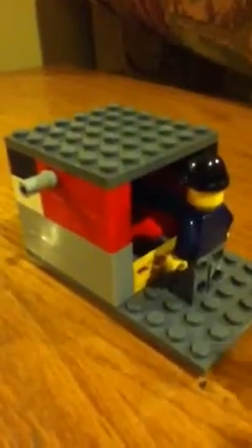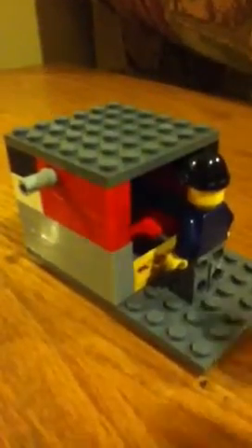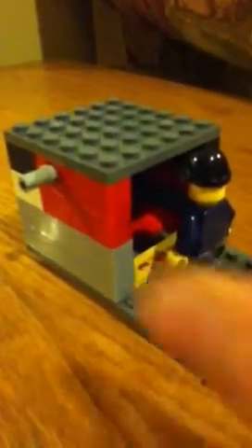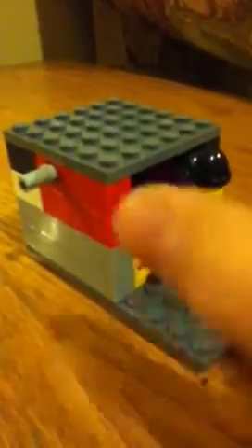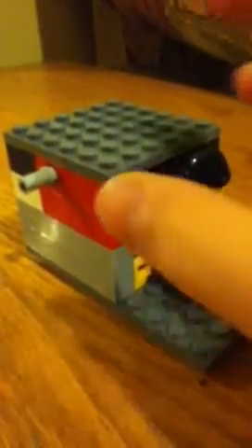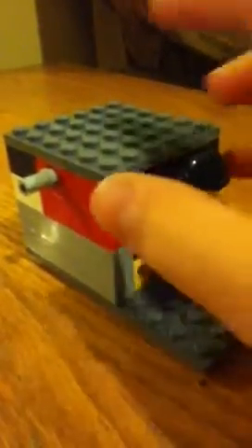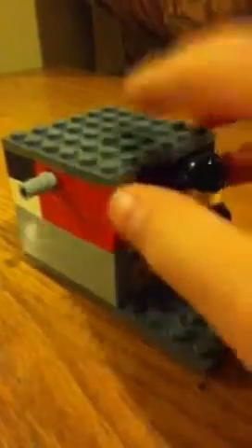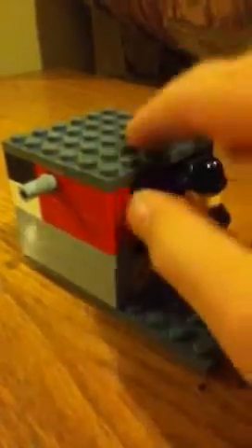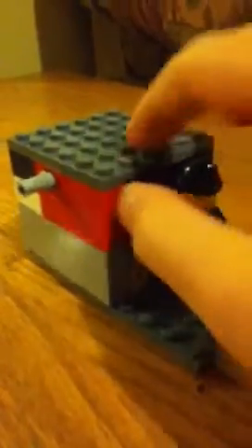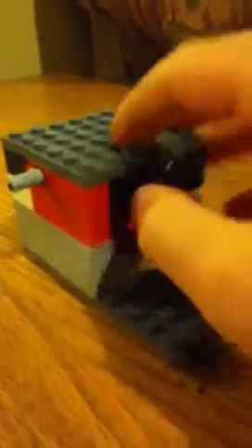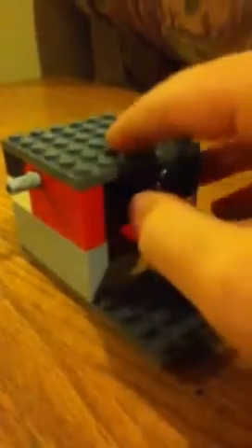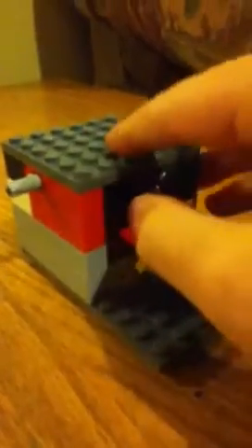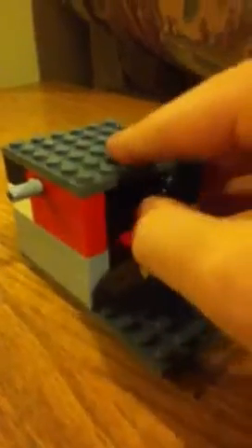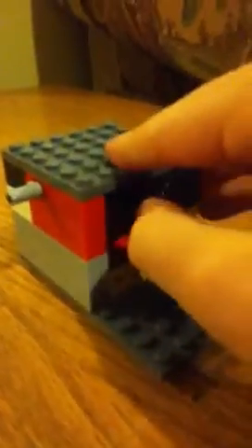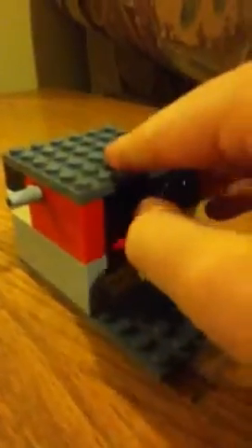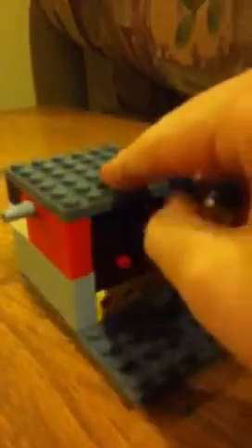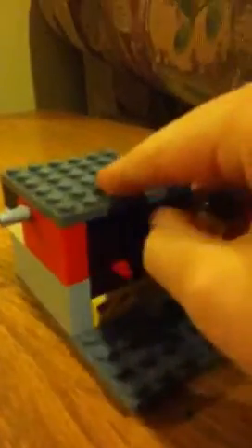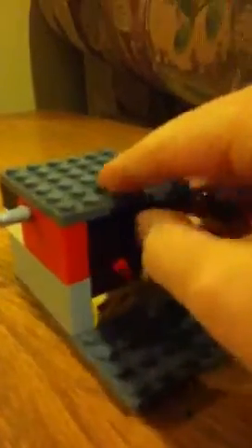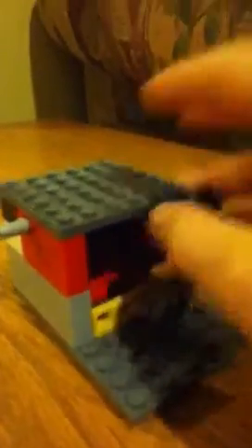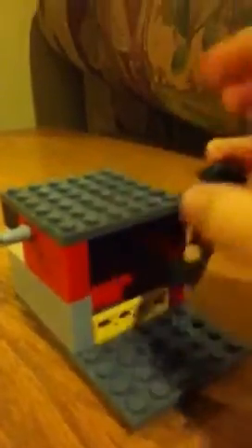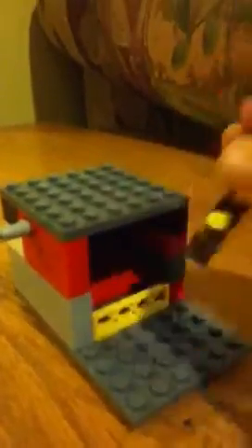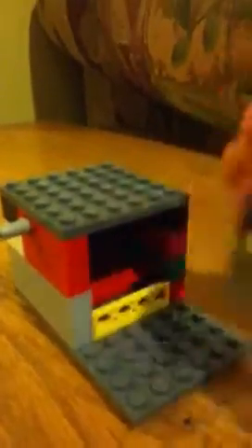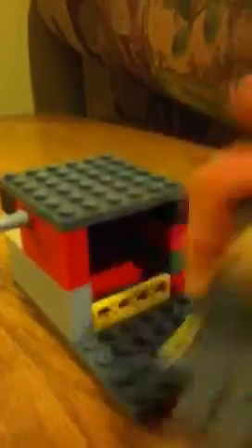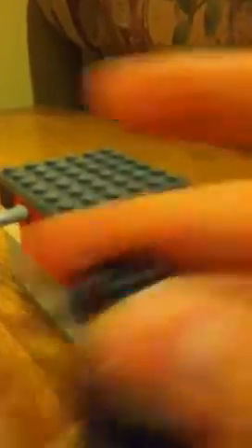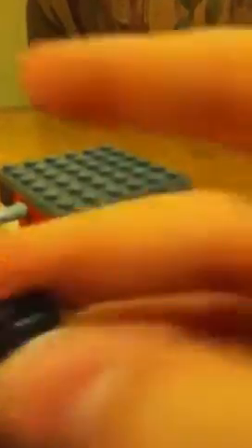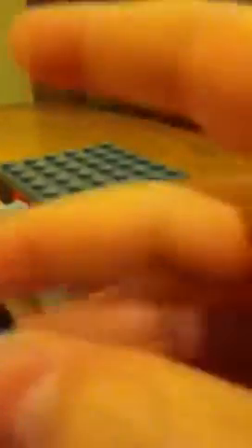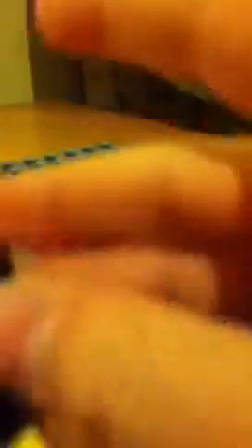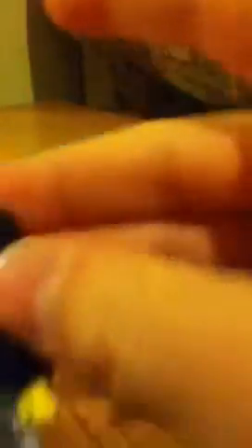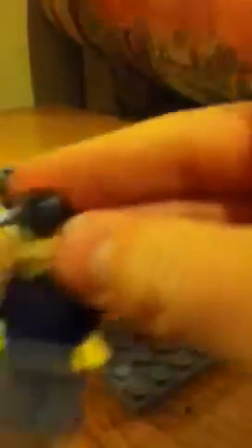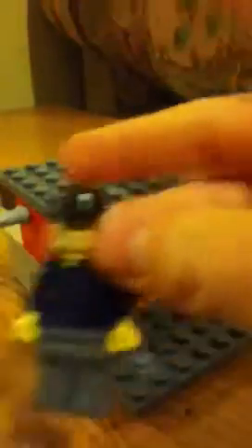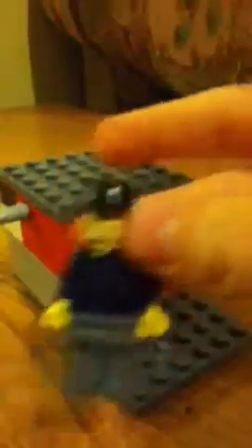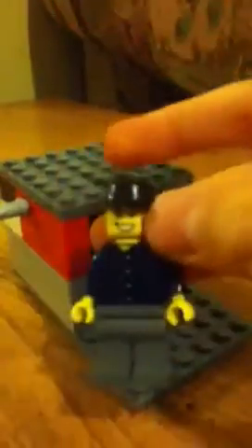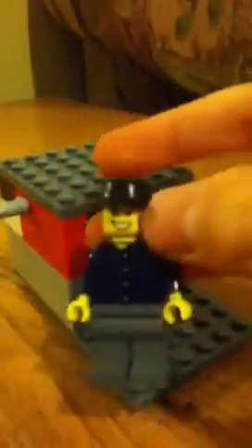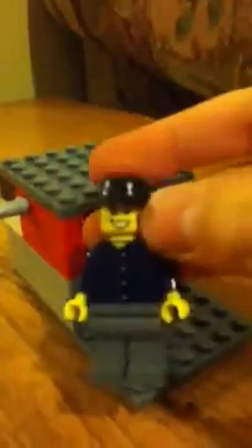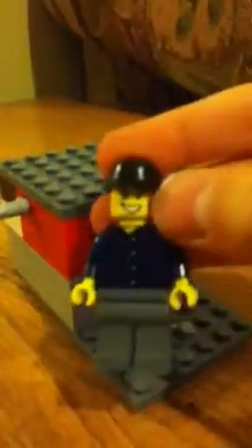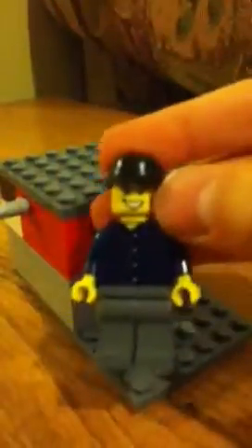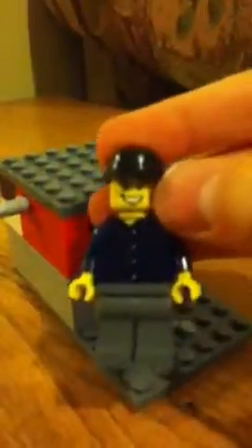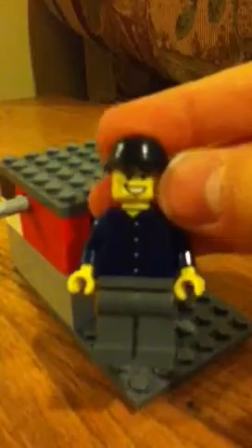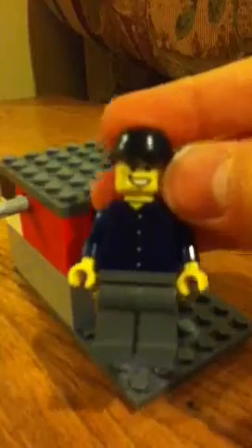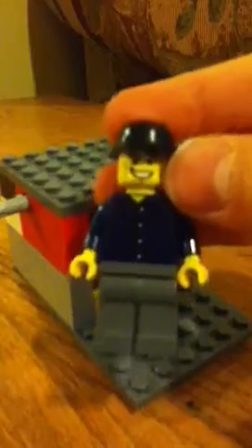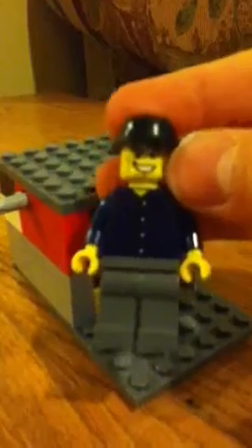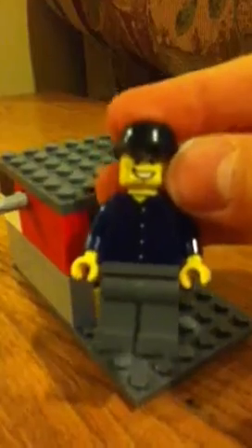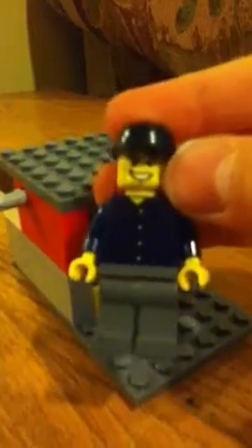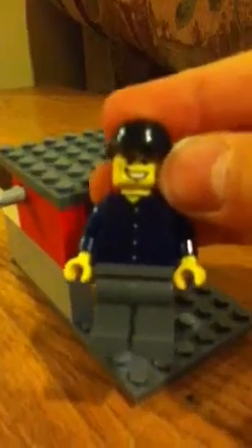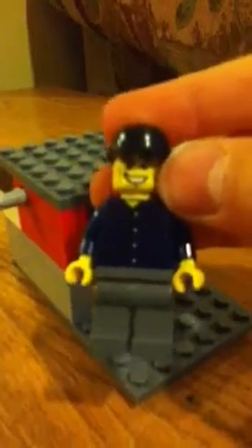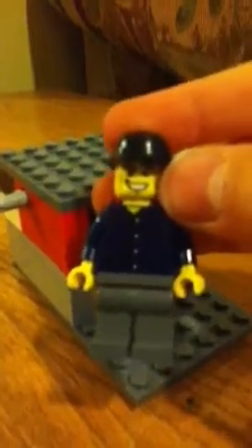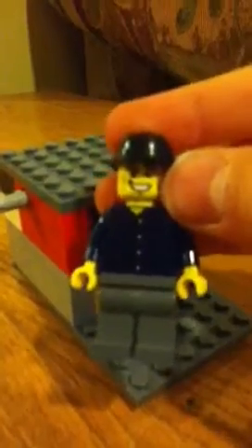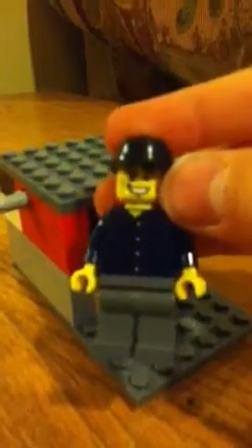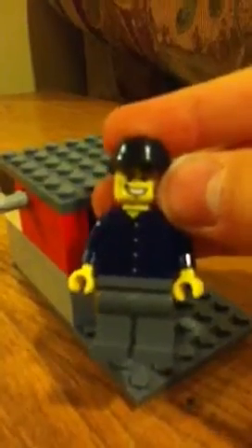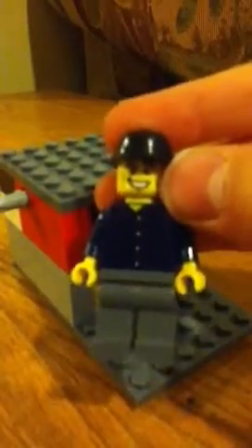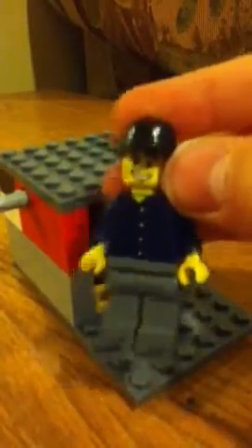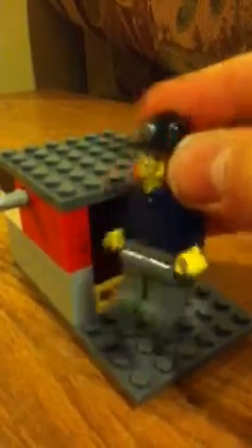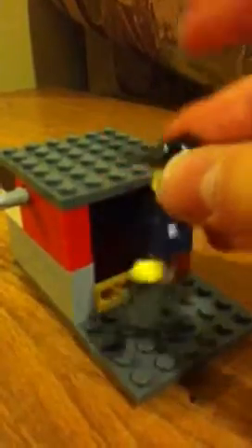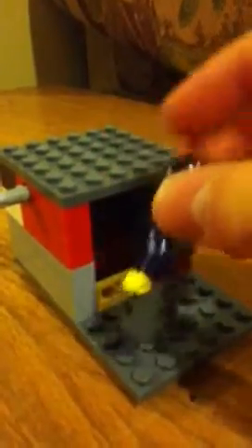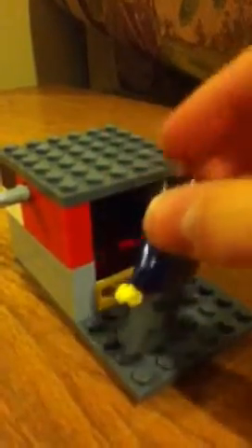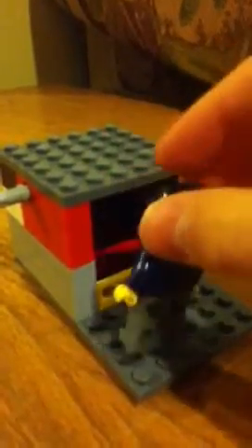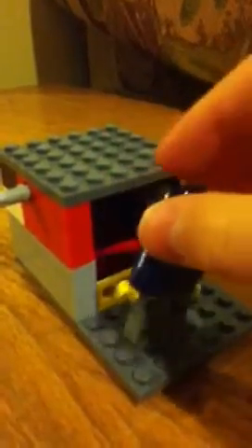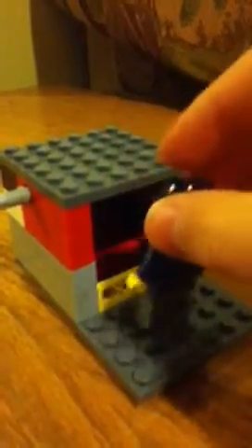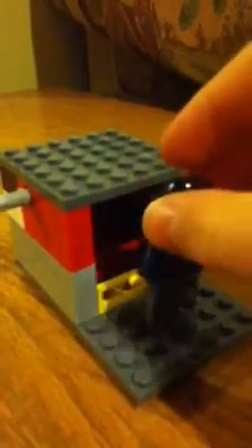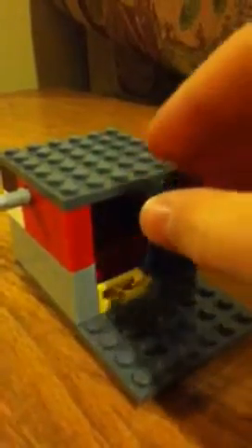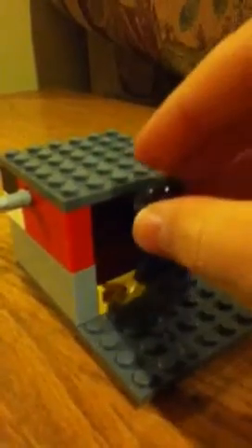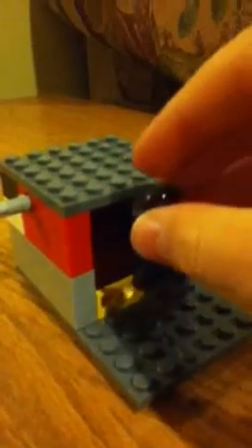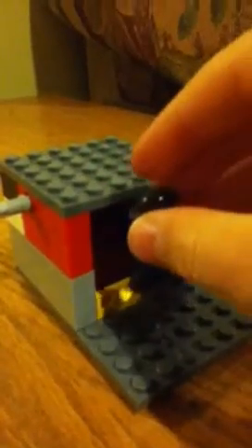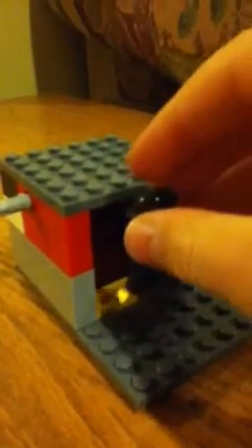And by the way, this little guy here — he's the guy that's going to be in most of my videos.